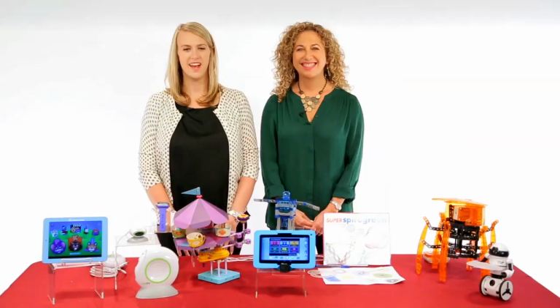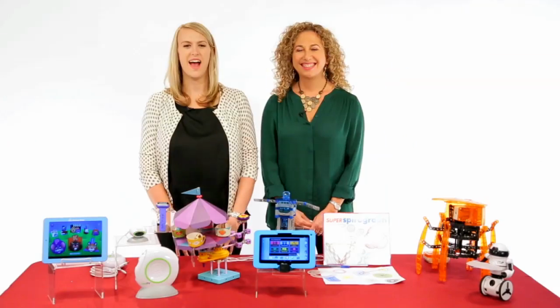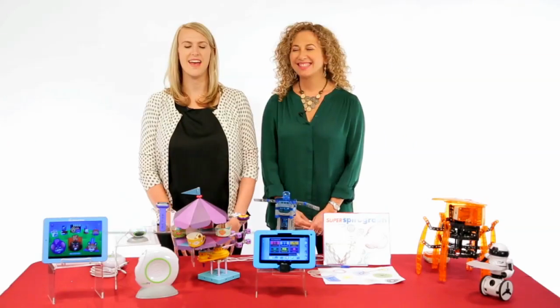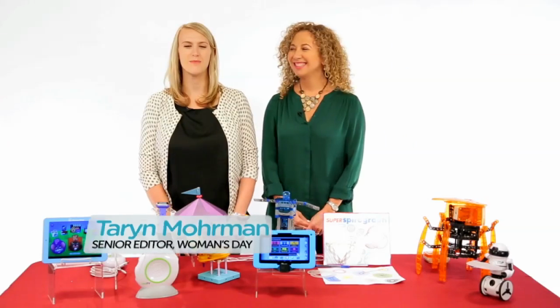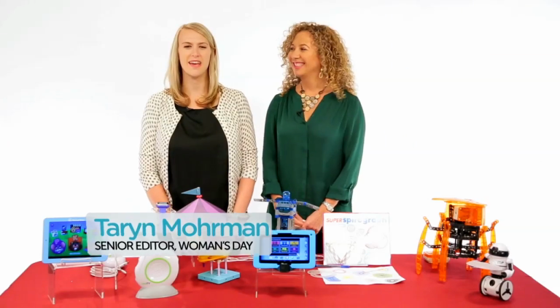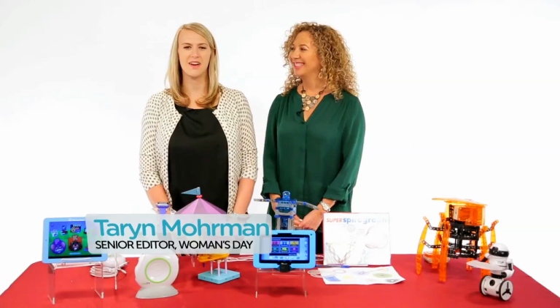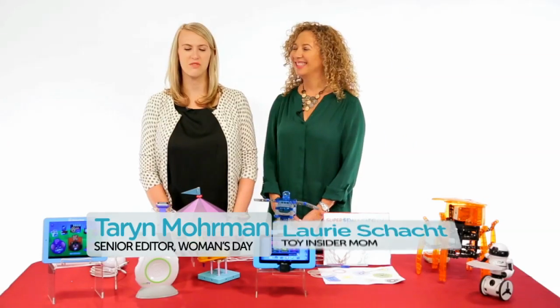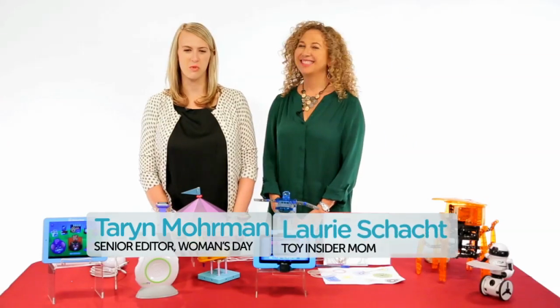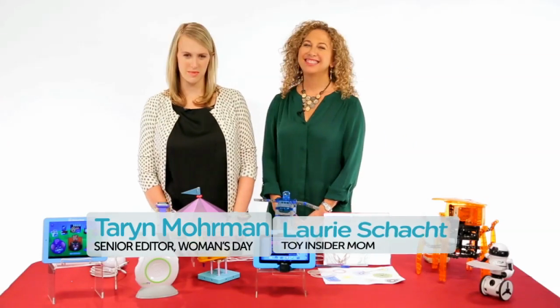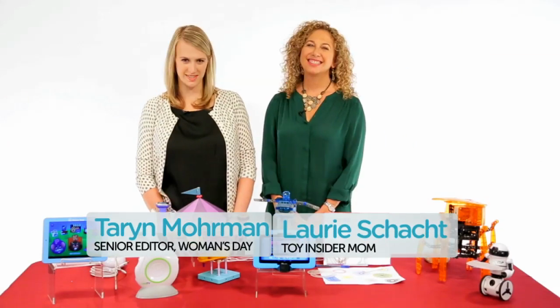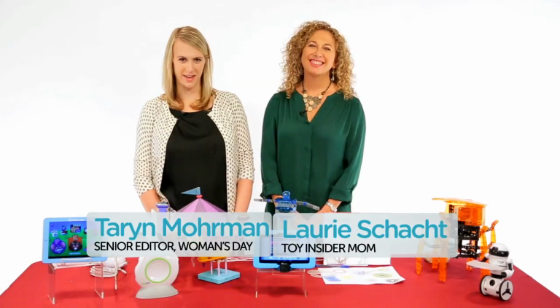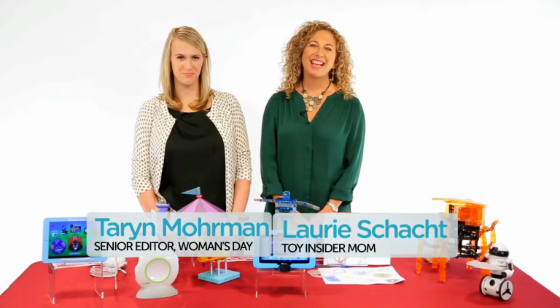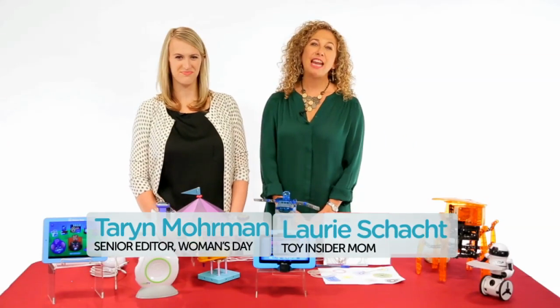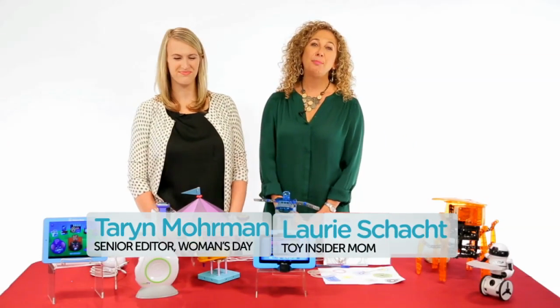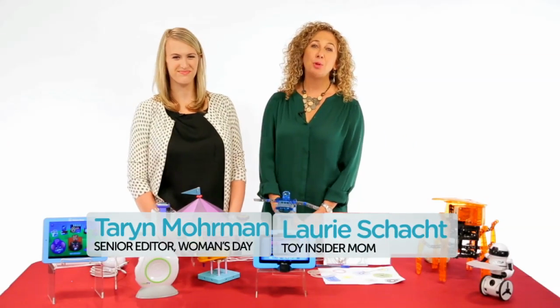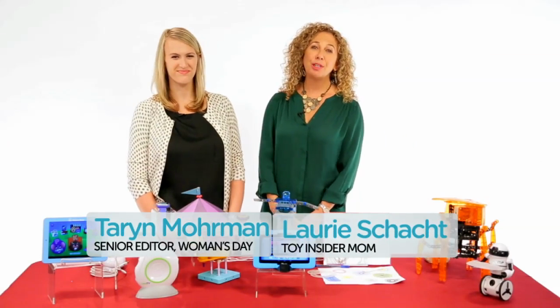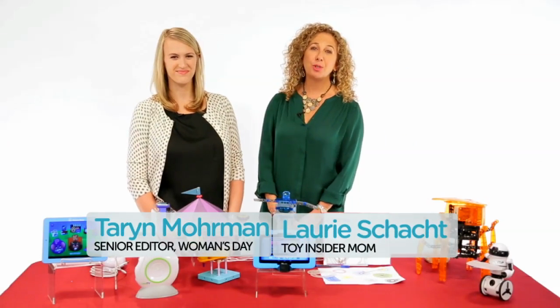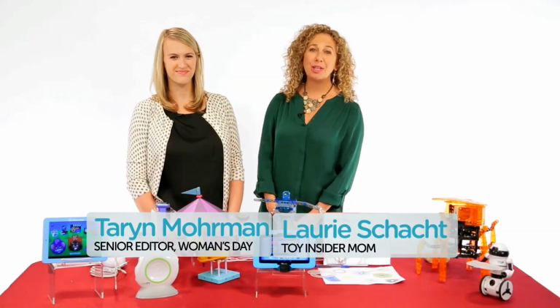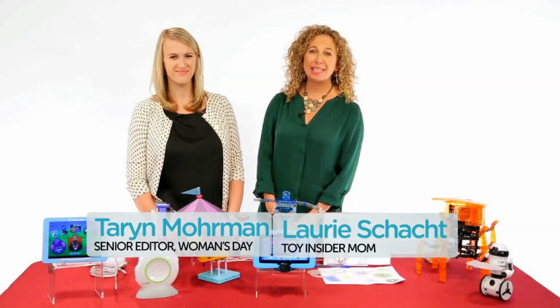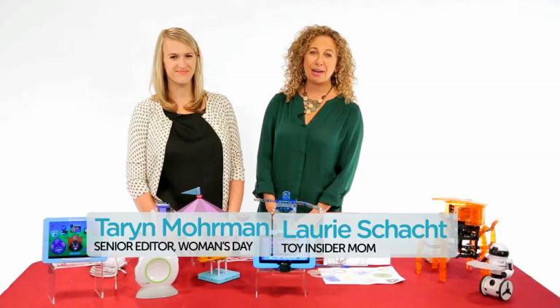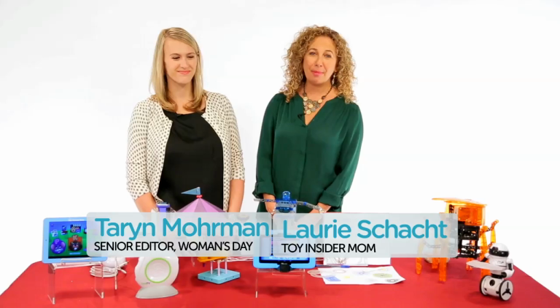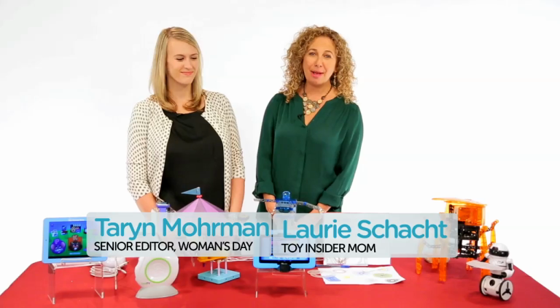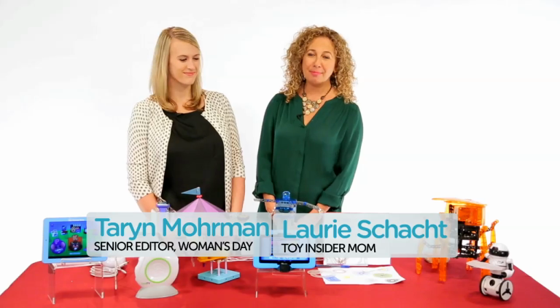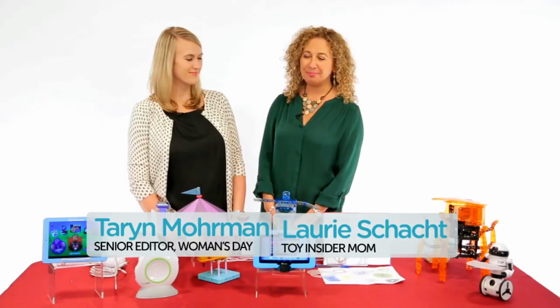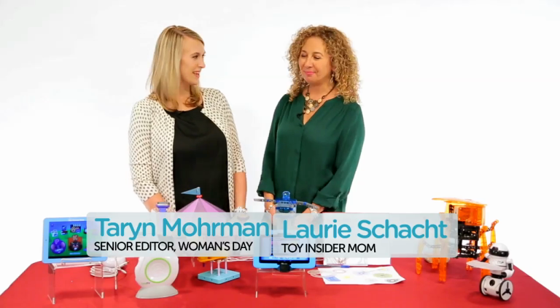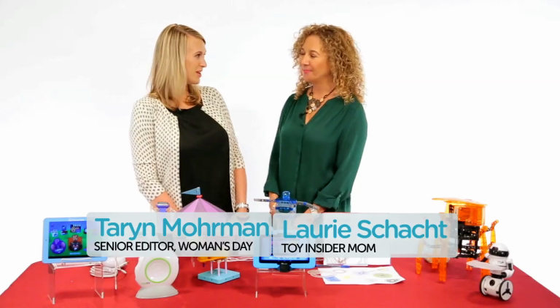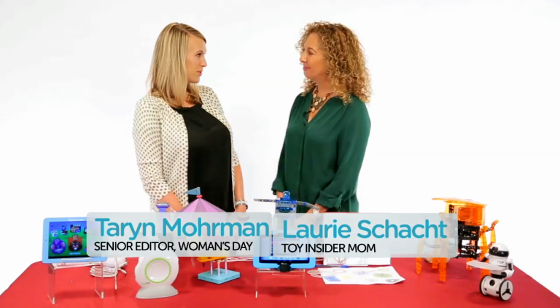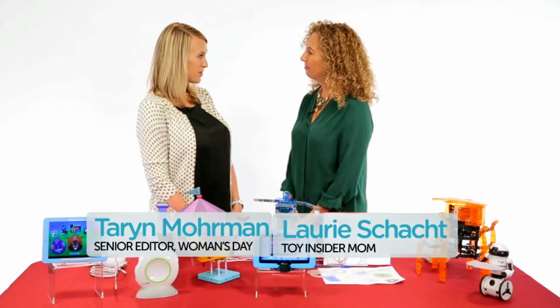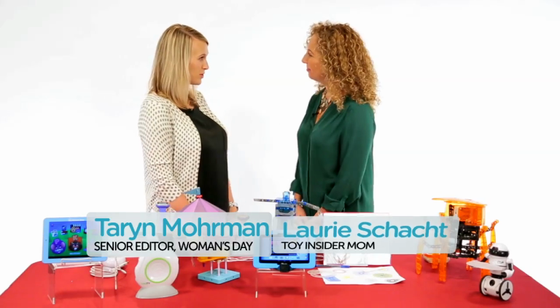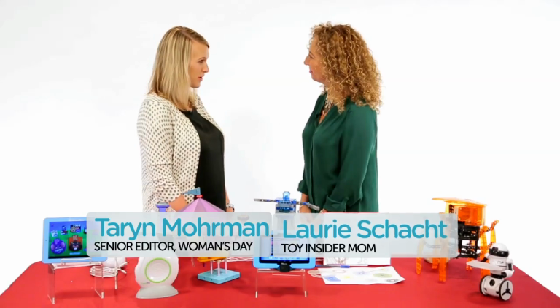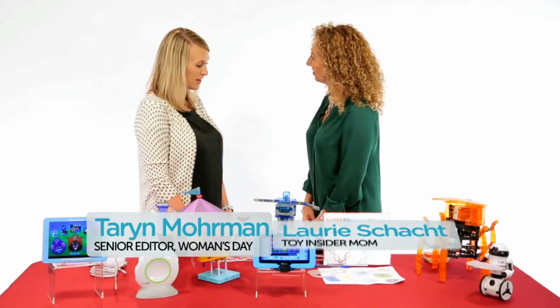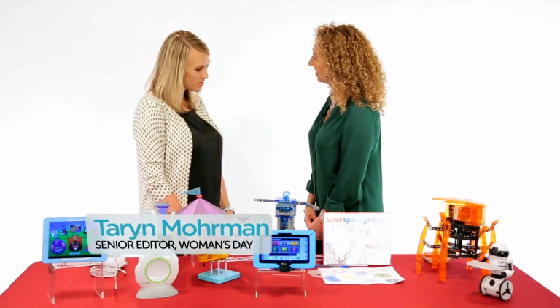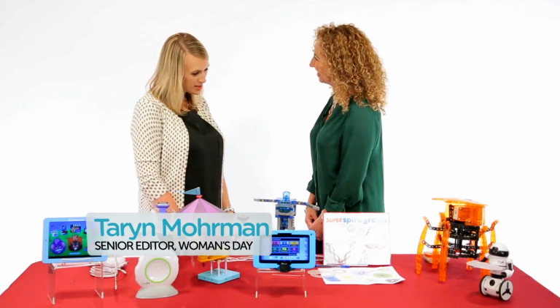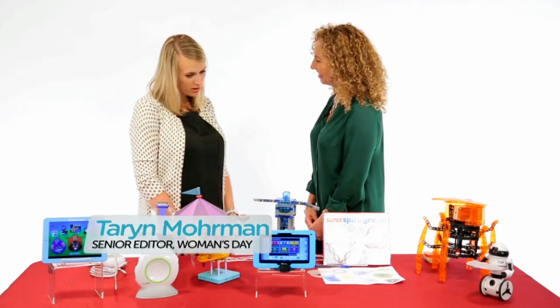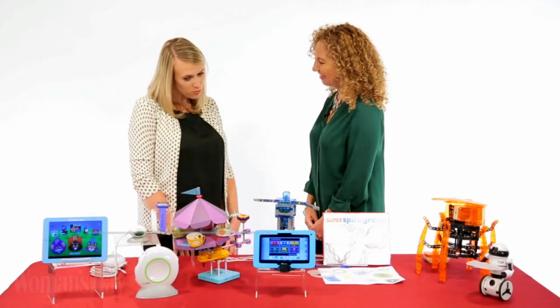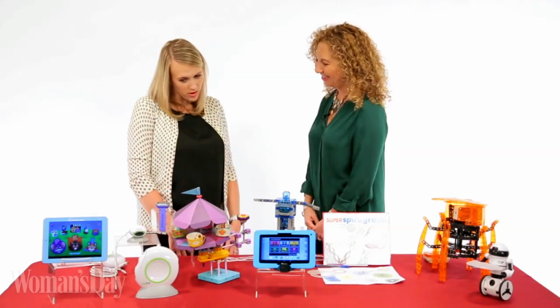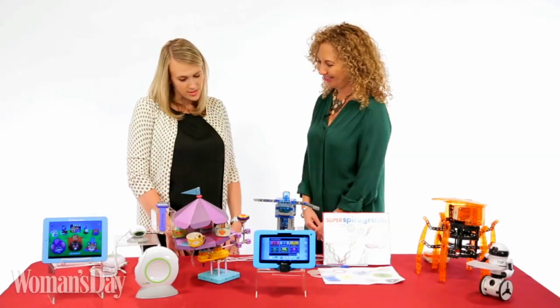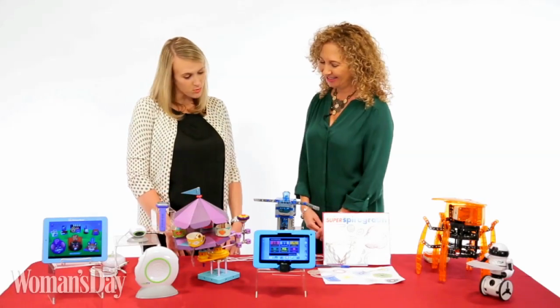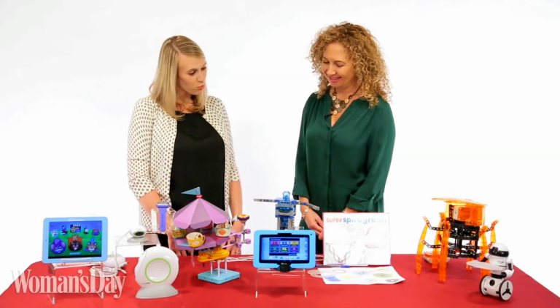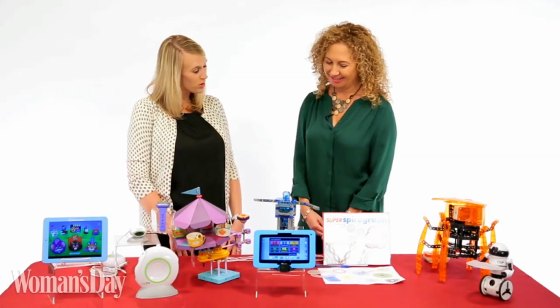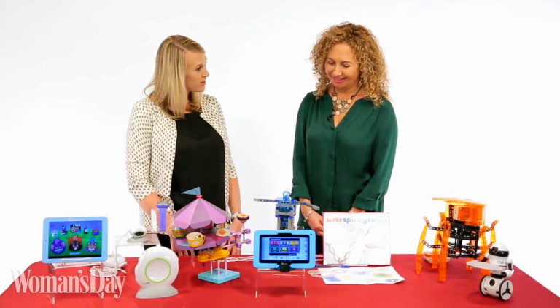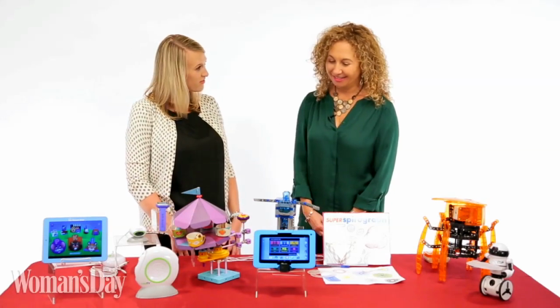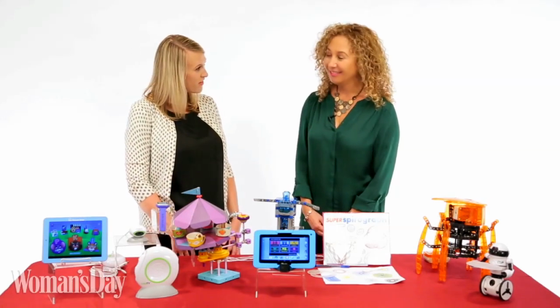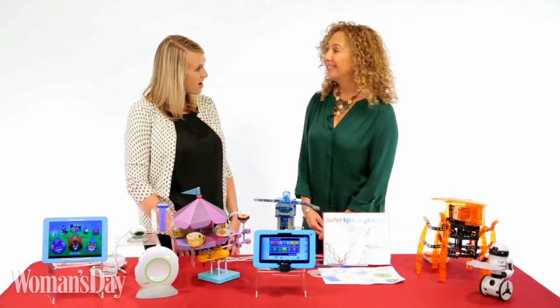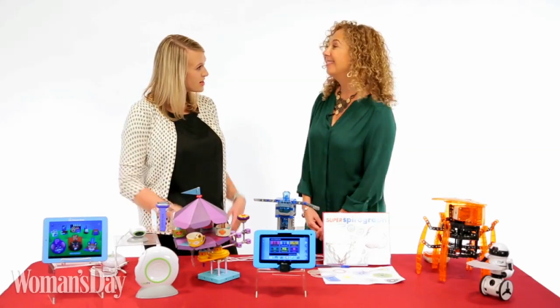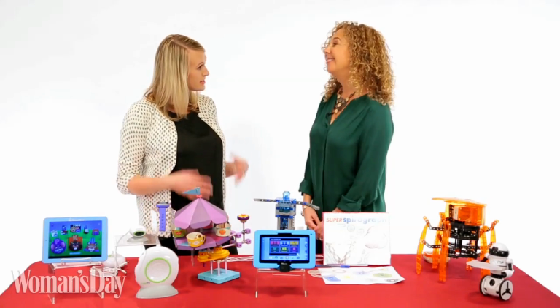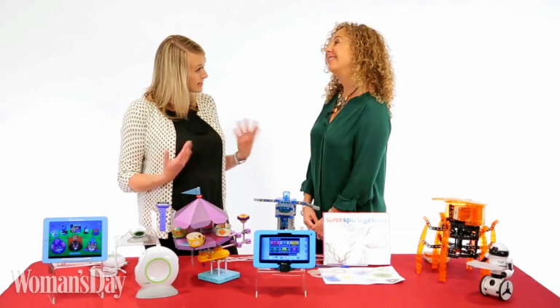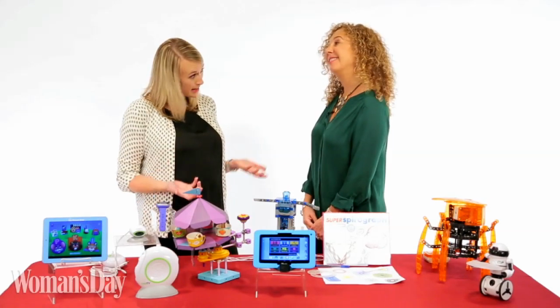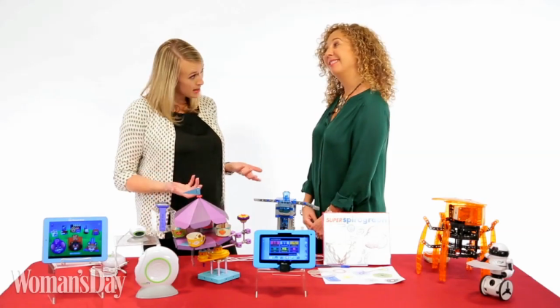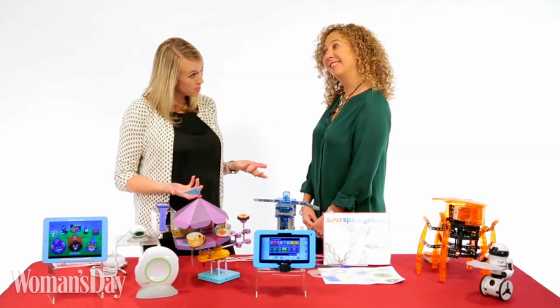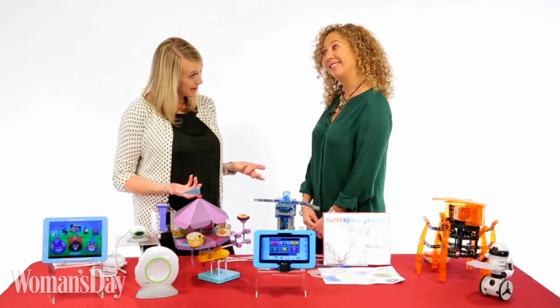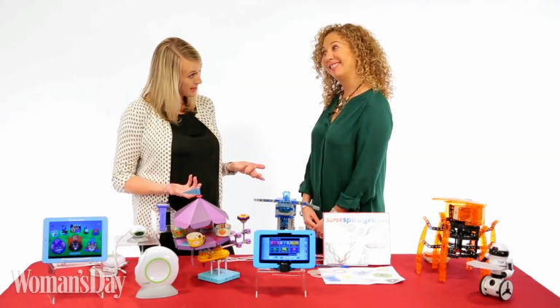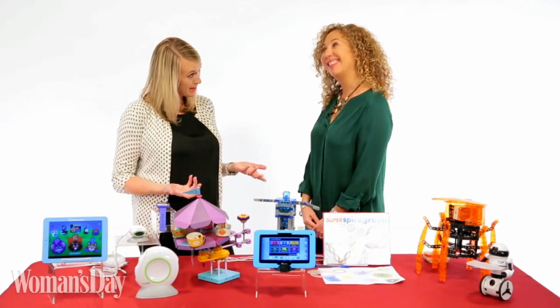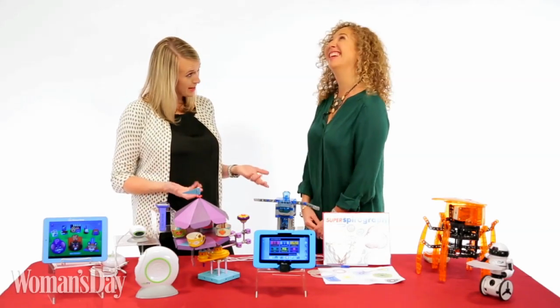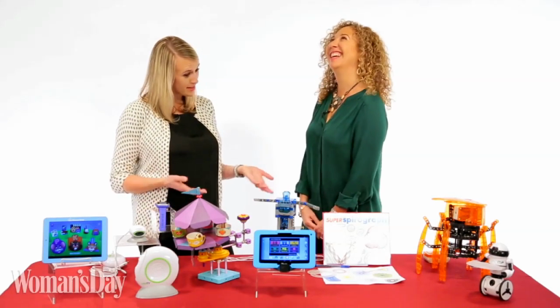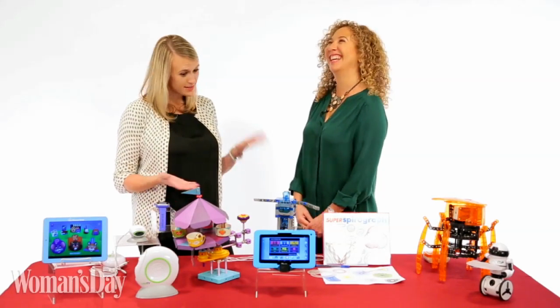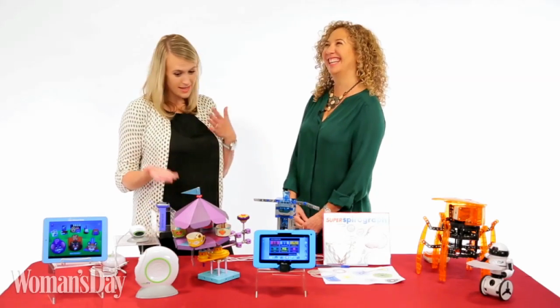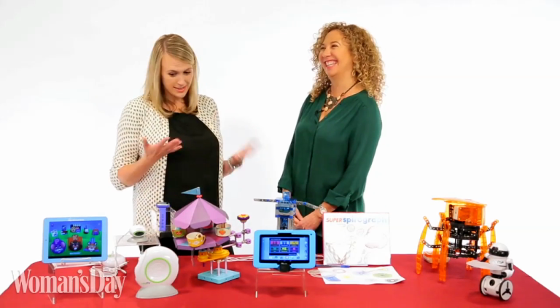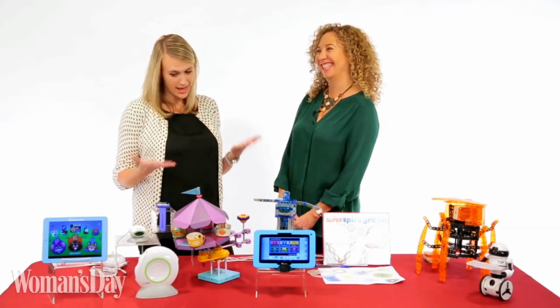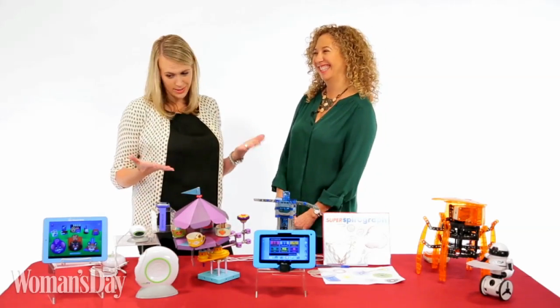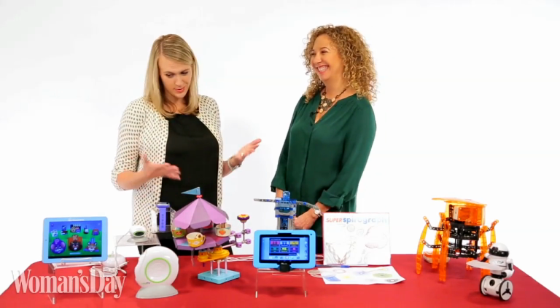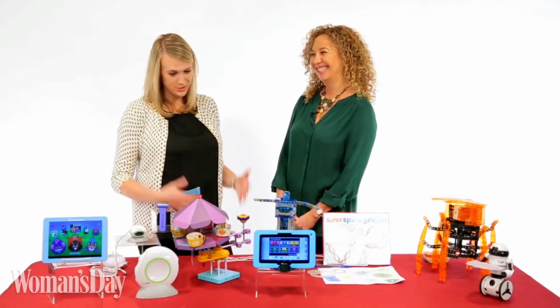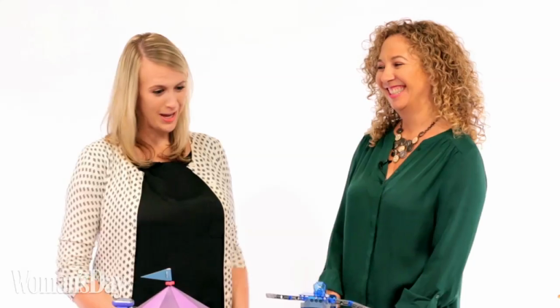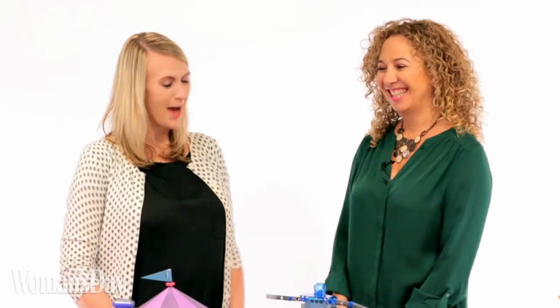Hi, I'm Taryn from Woman's Day. And I'm Lori, Toy Insider Mom. Well, Lori, it looks like you've brought us some really fun, techy playthings. Tell us what you got.